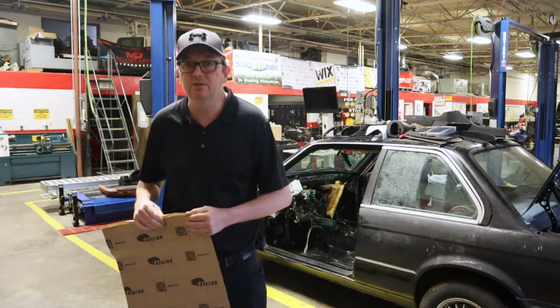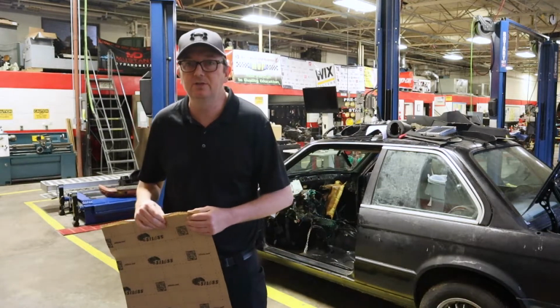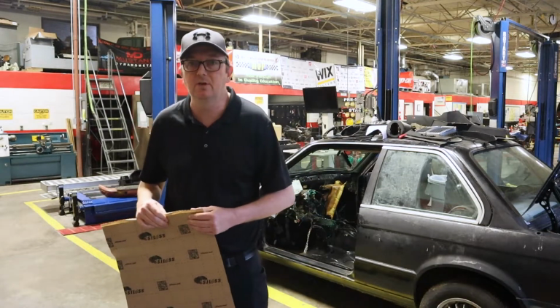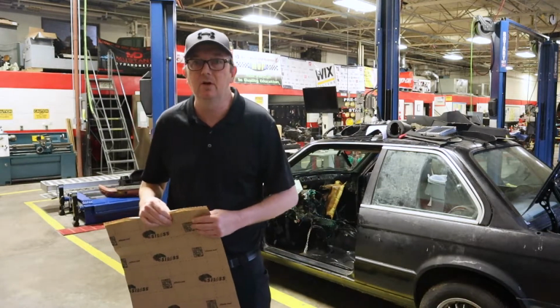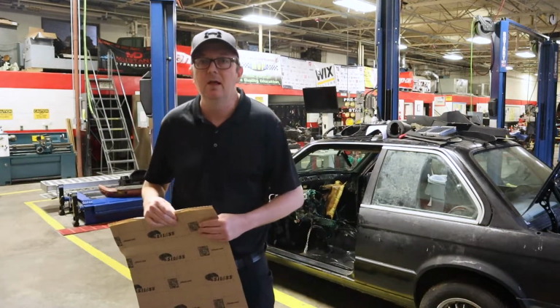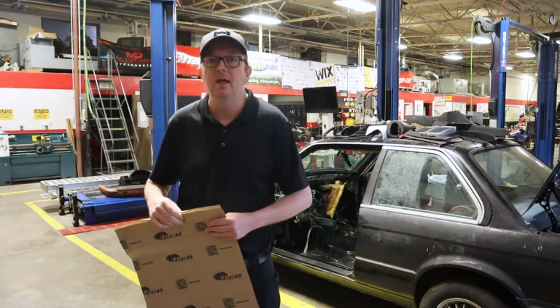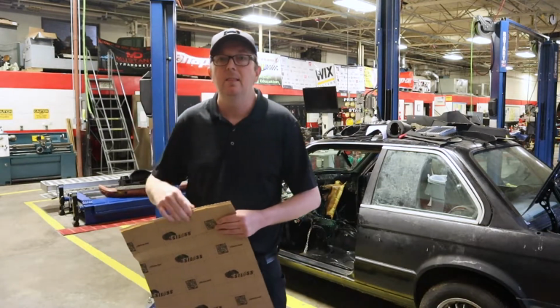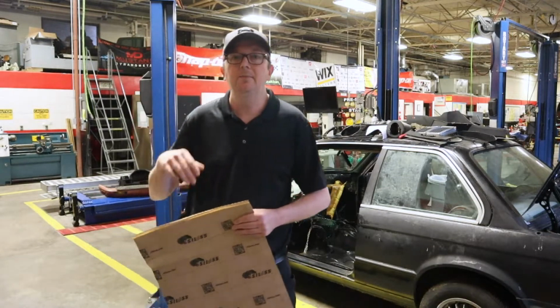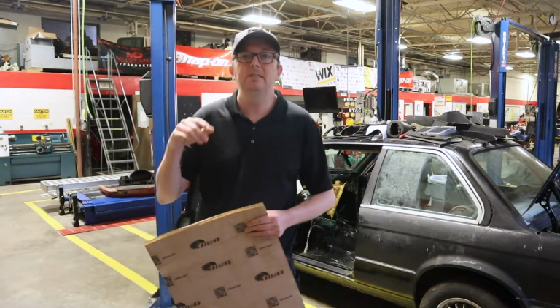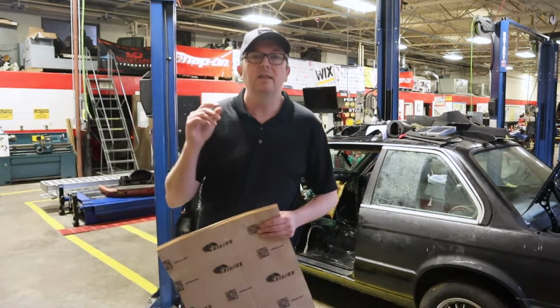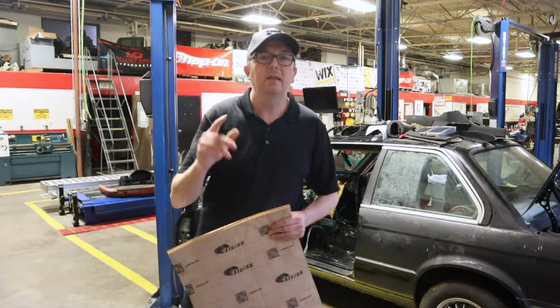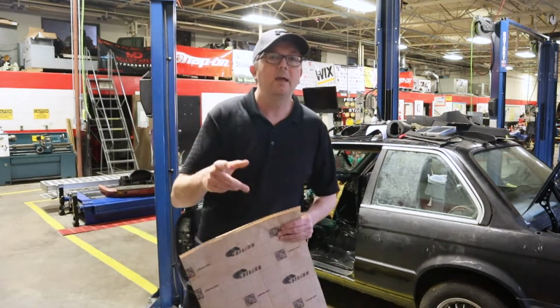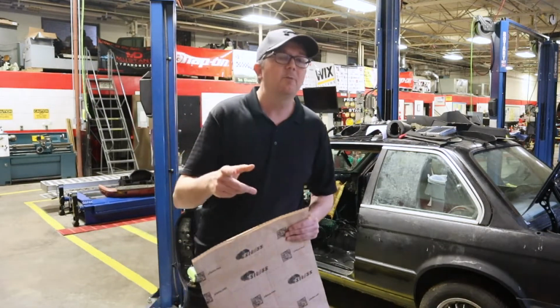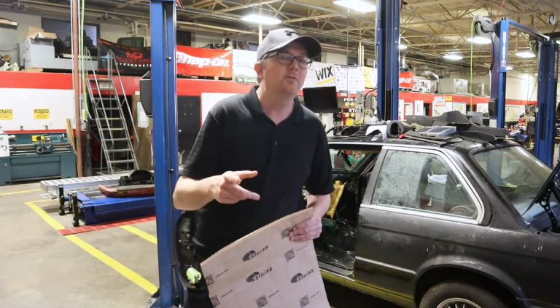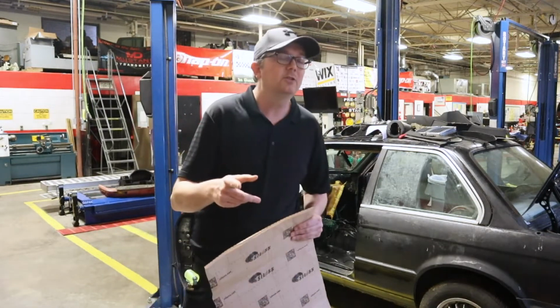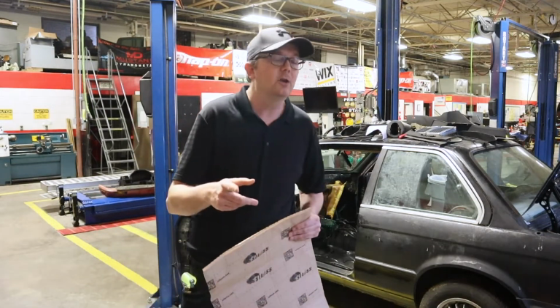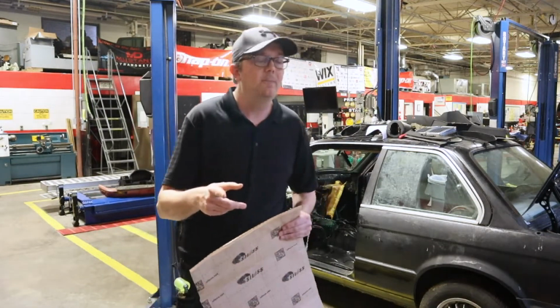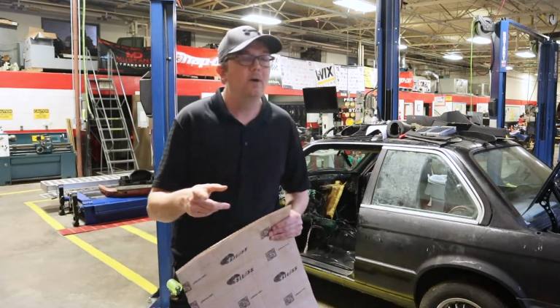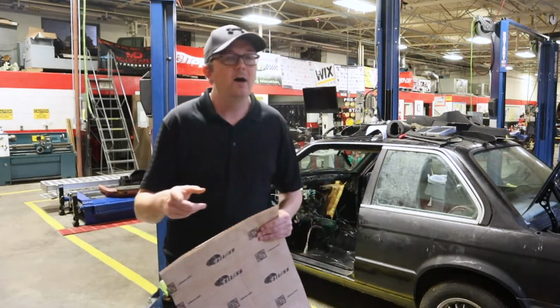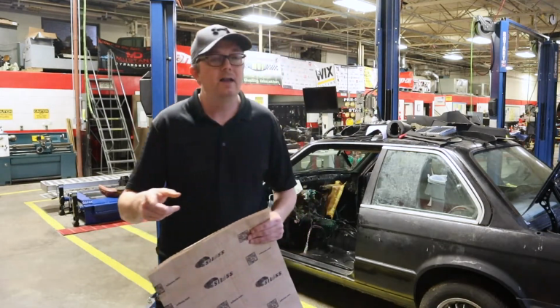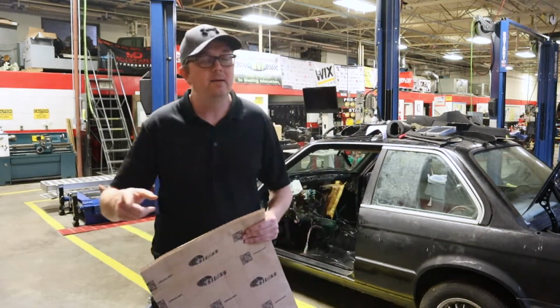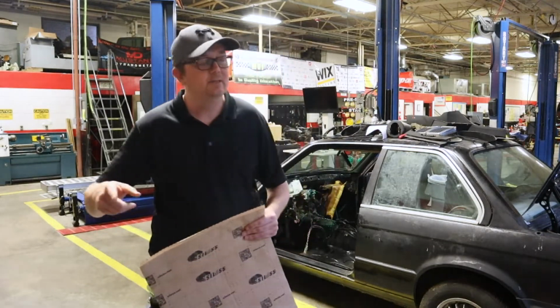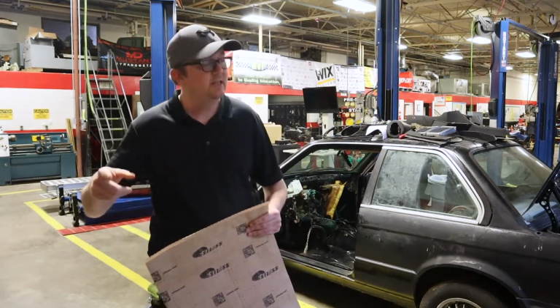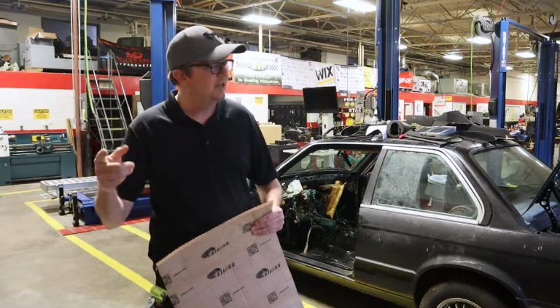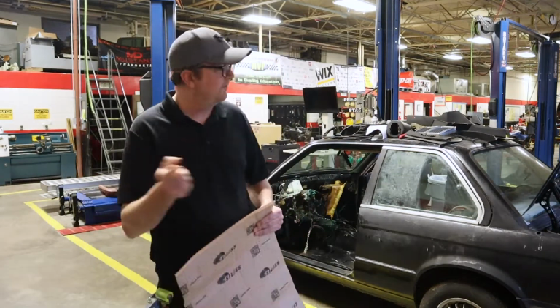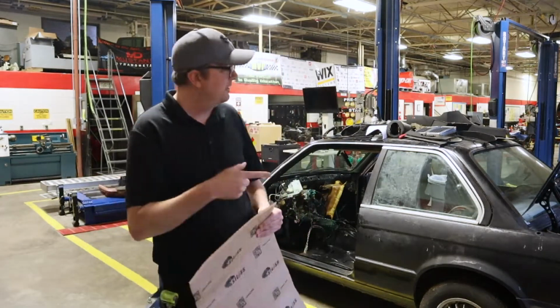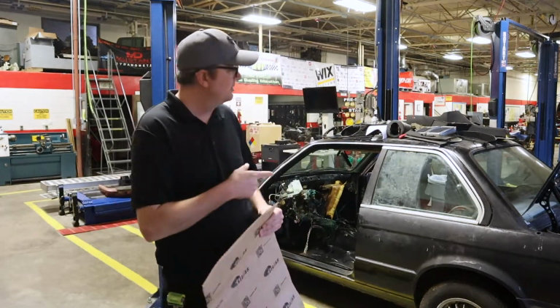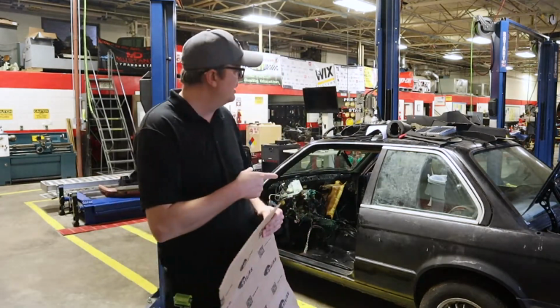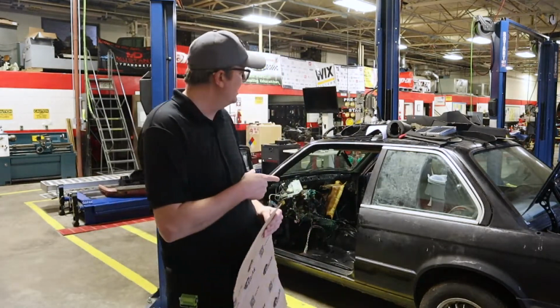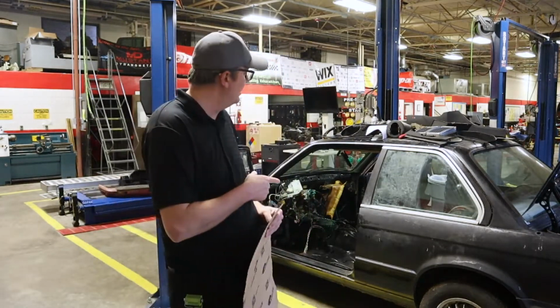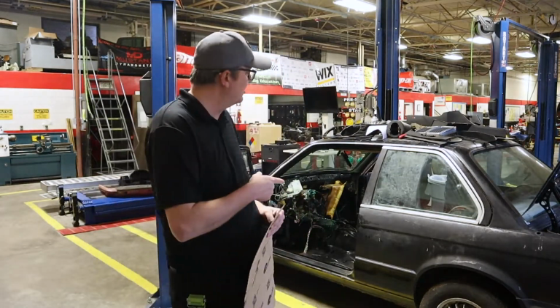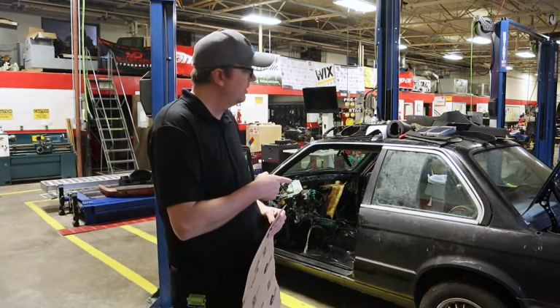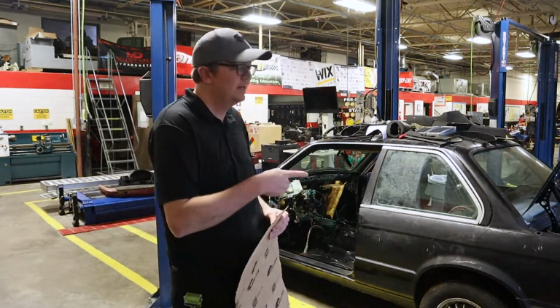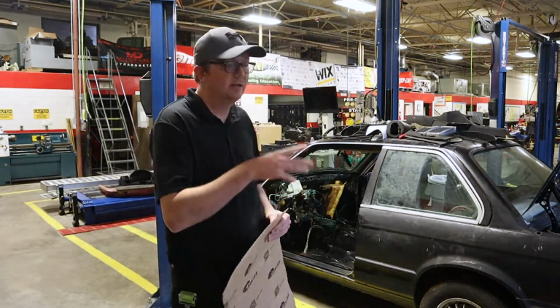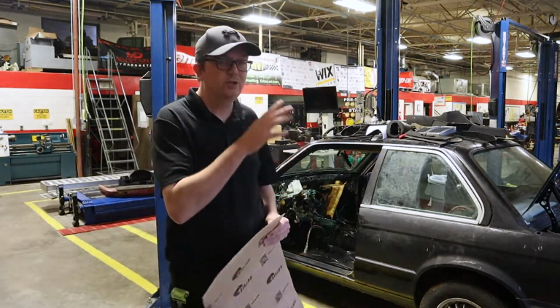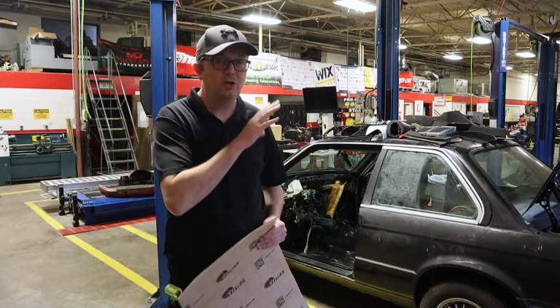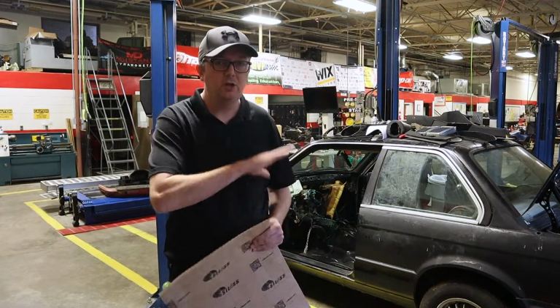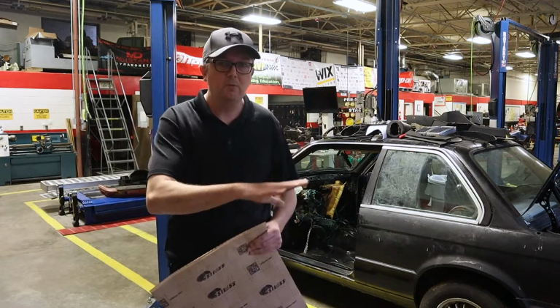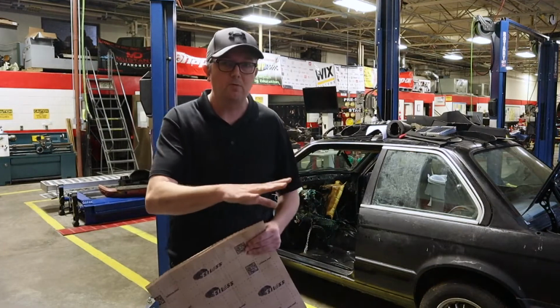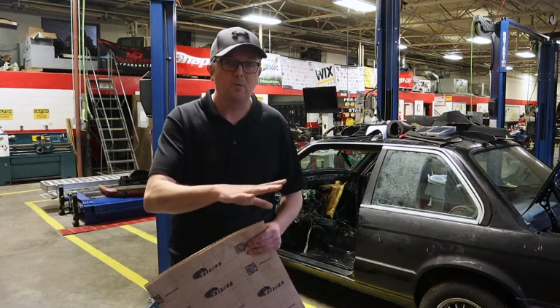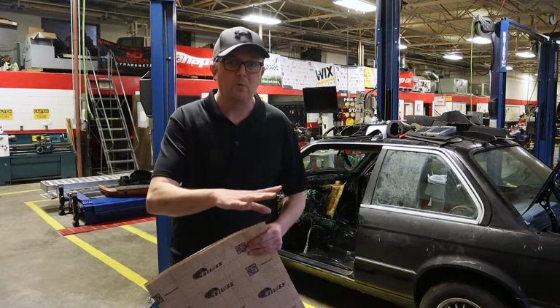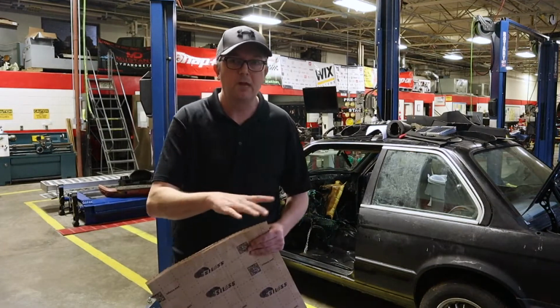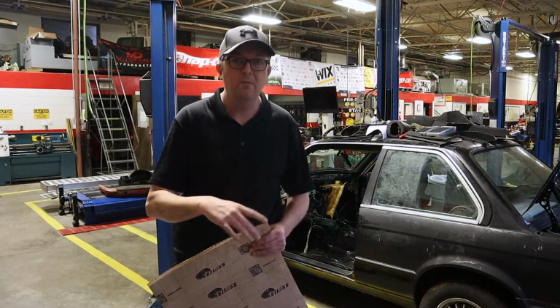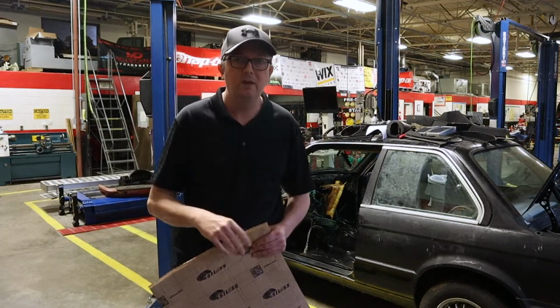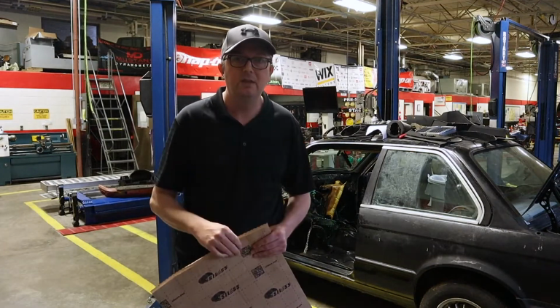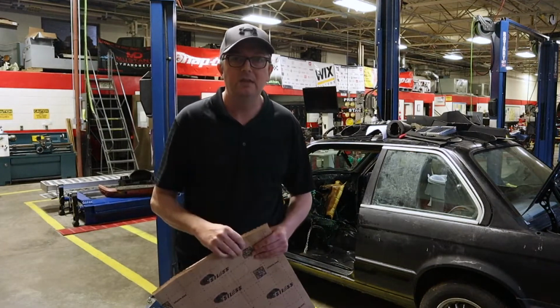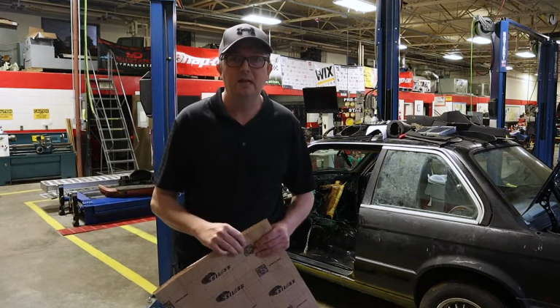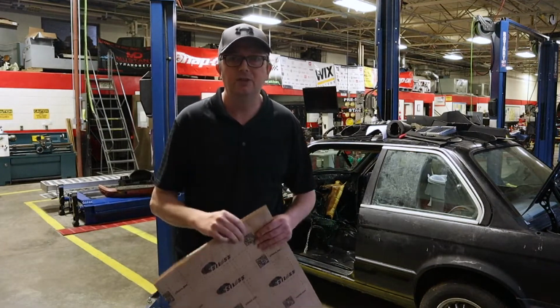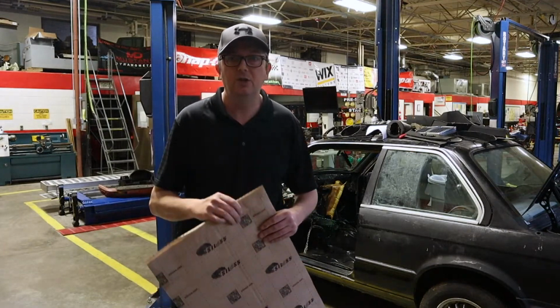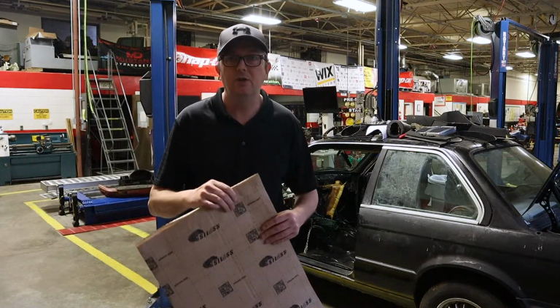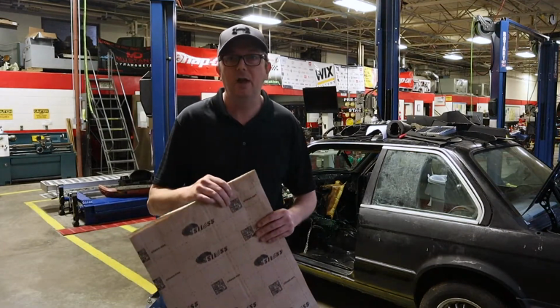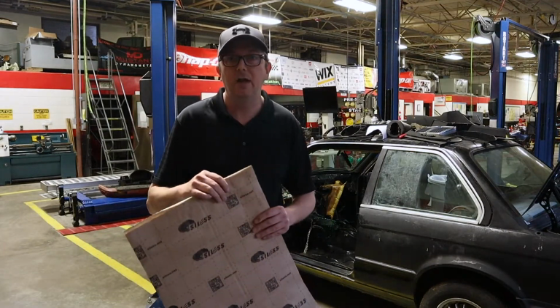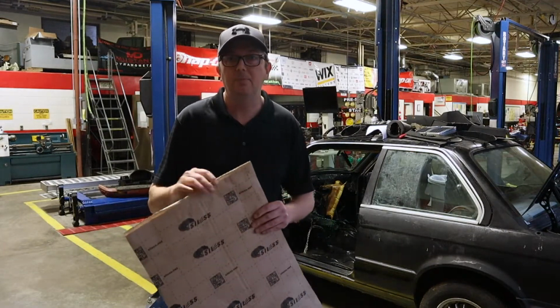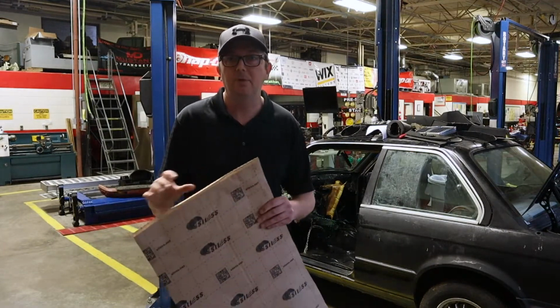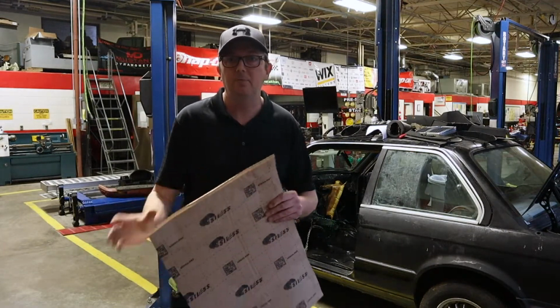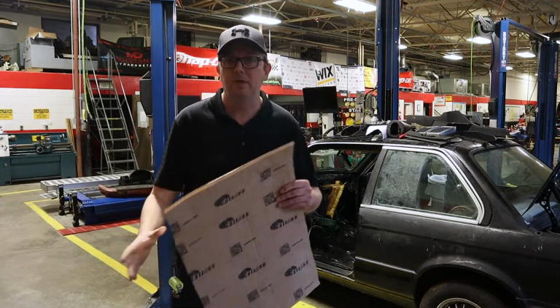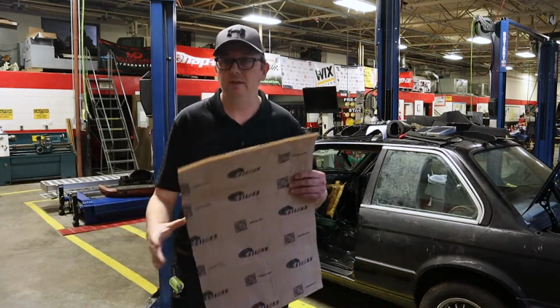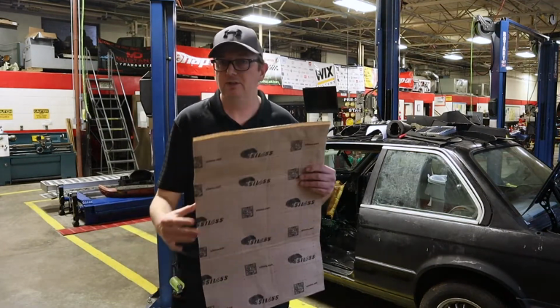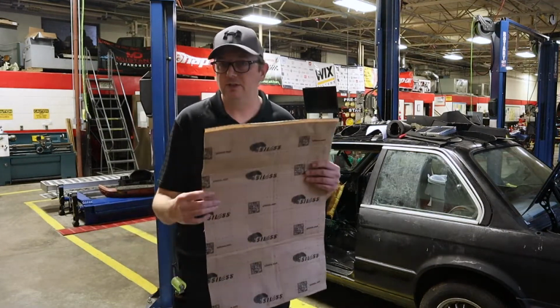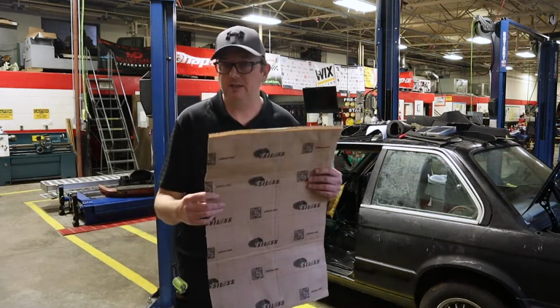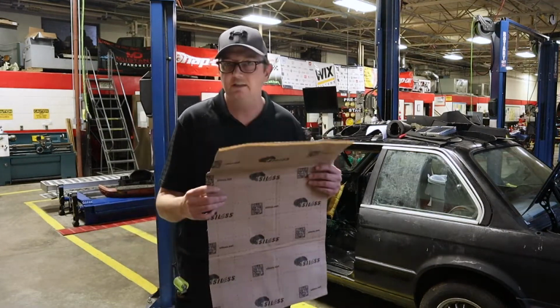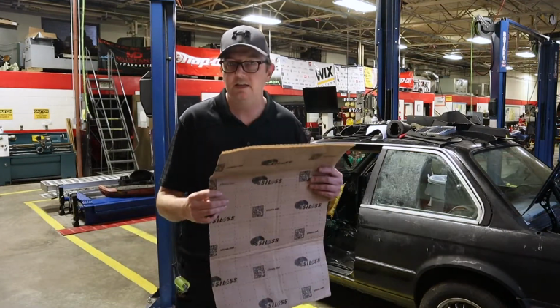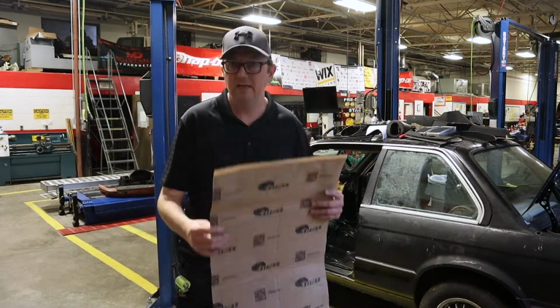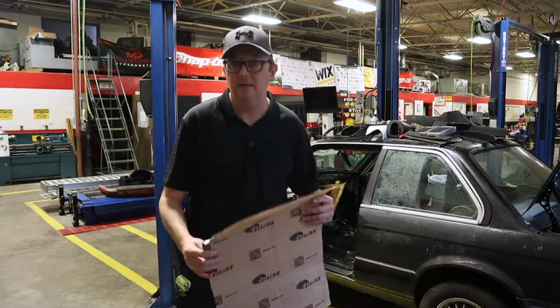Let me take the camera off the tripod. I'm going to take it over to the E30, and I'll show you what we're working with and how to put one of these sheets in.